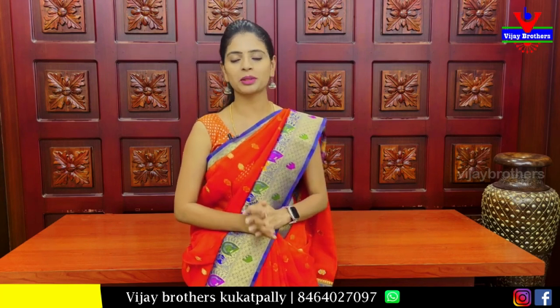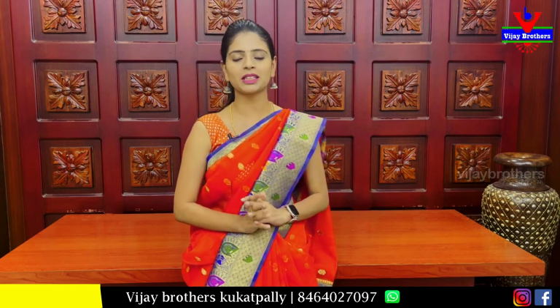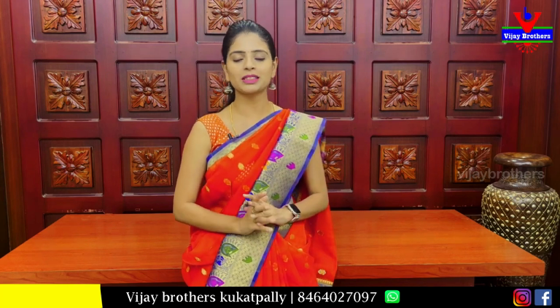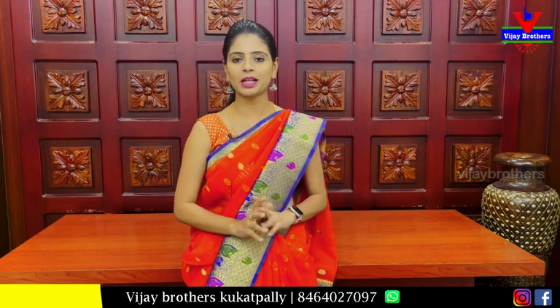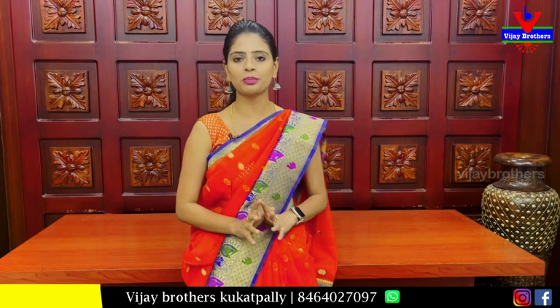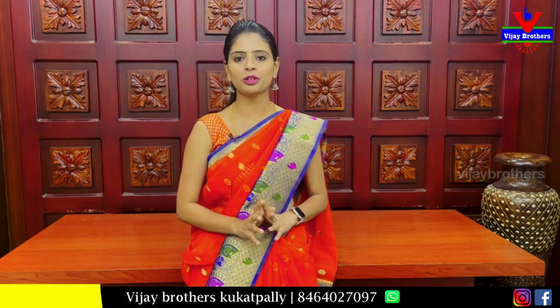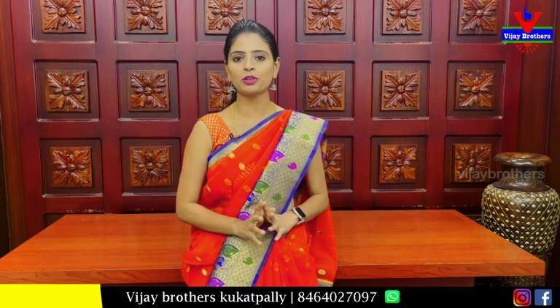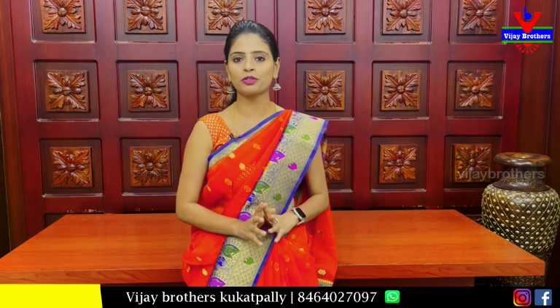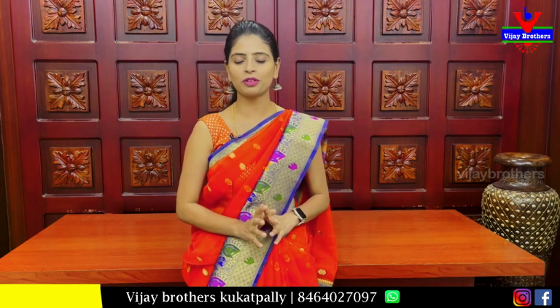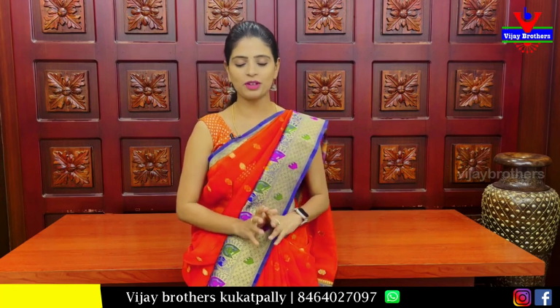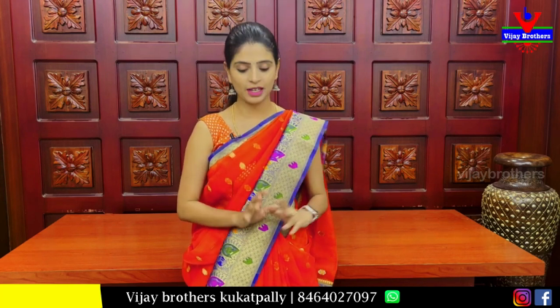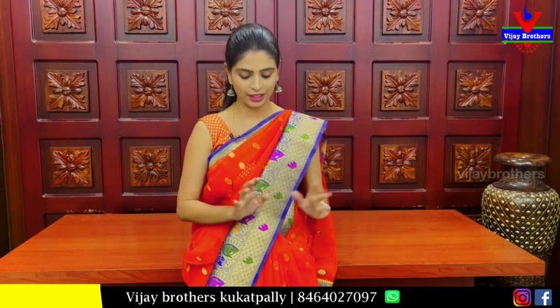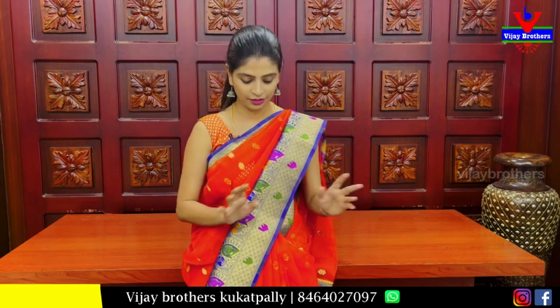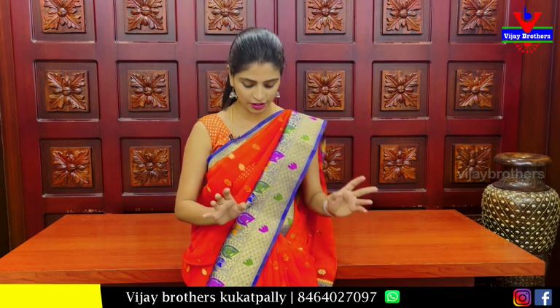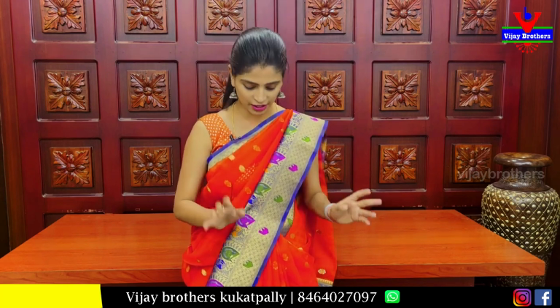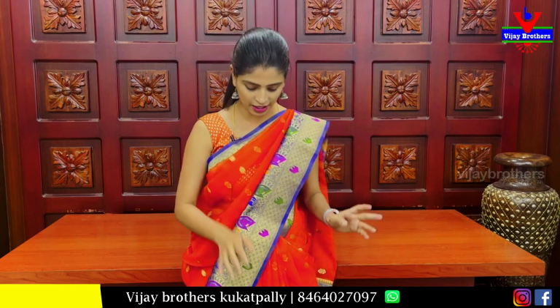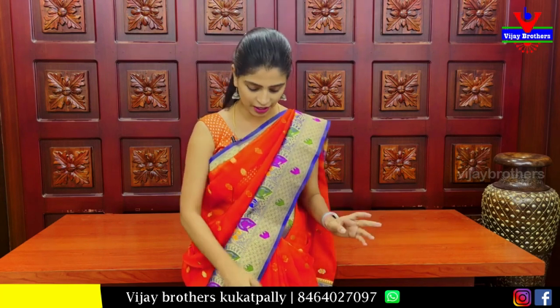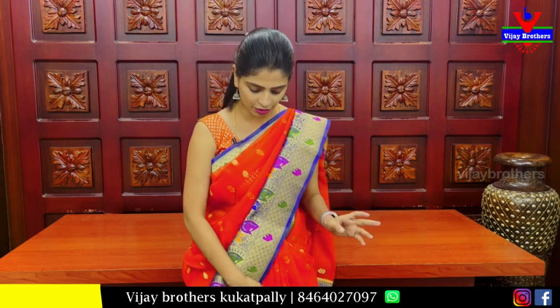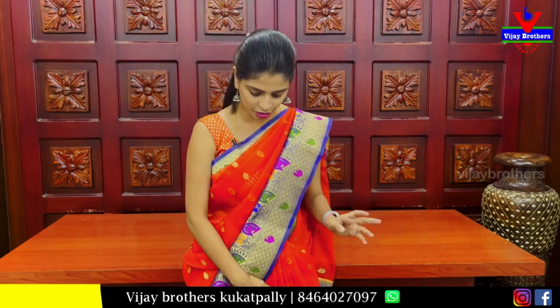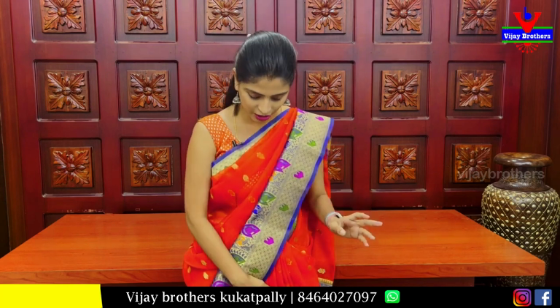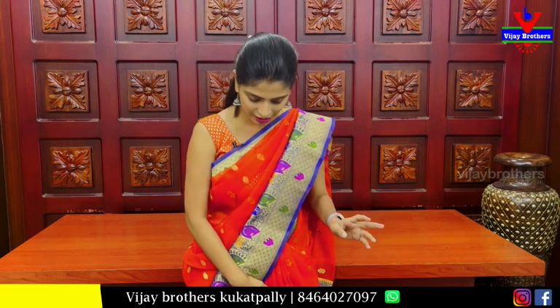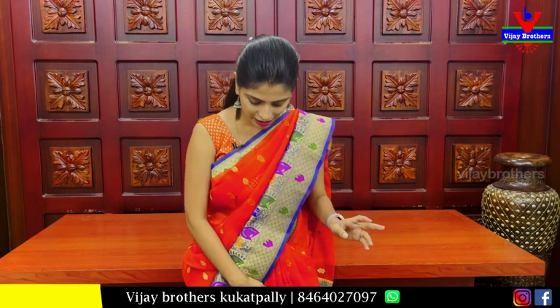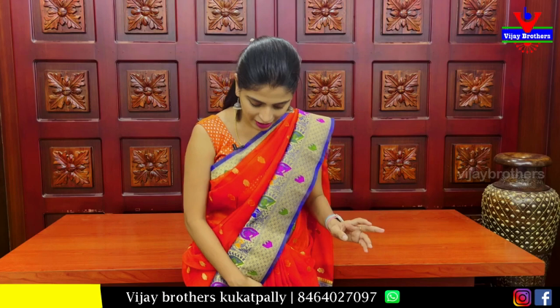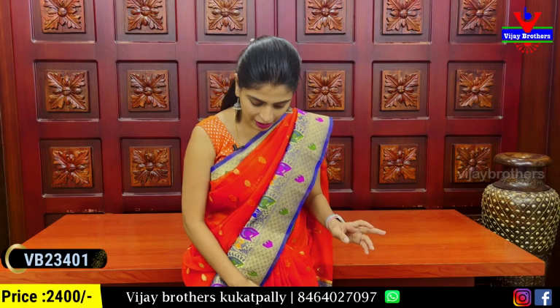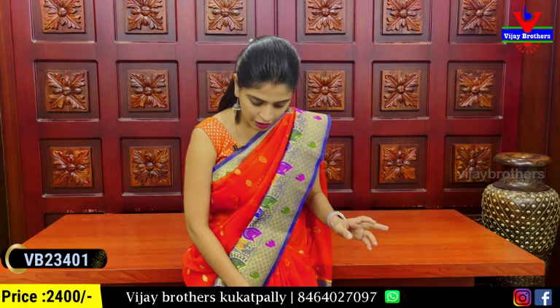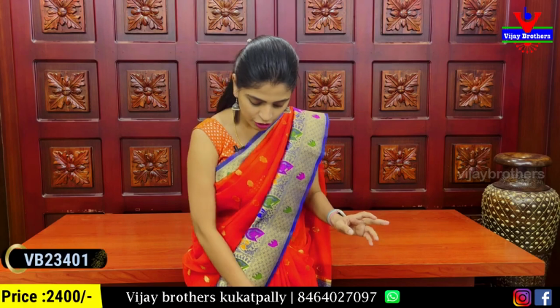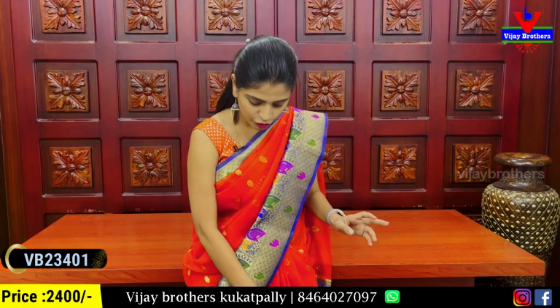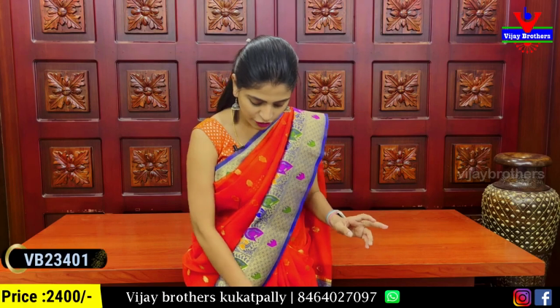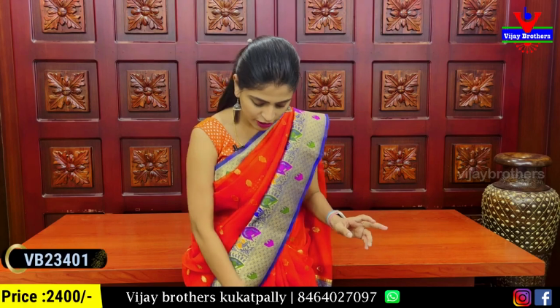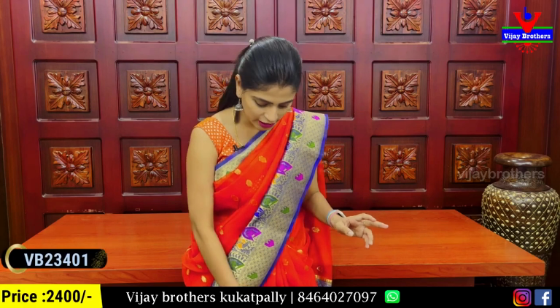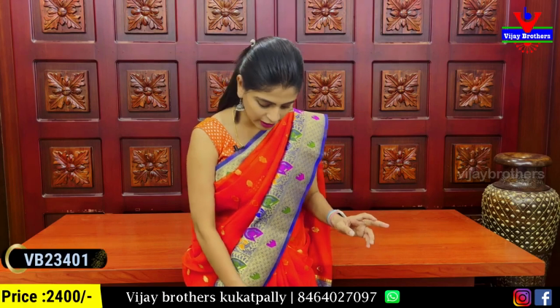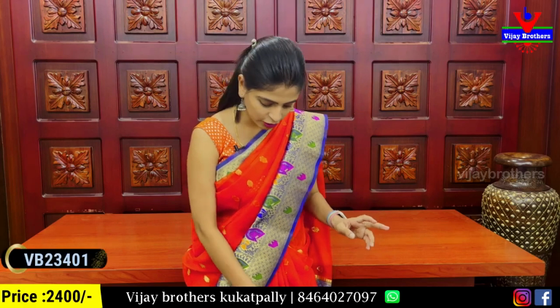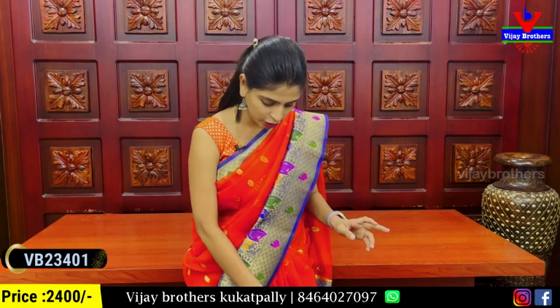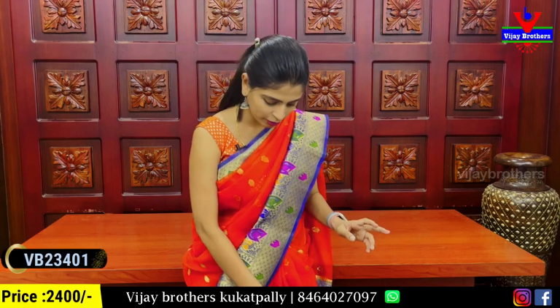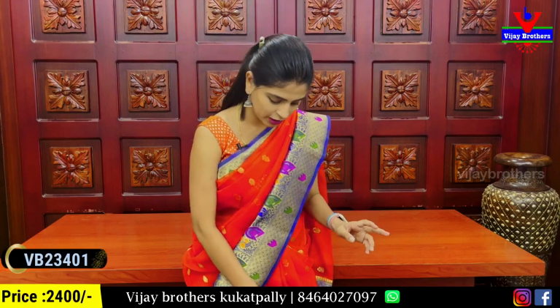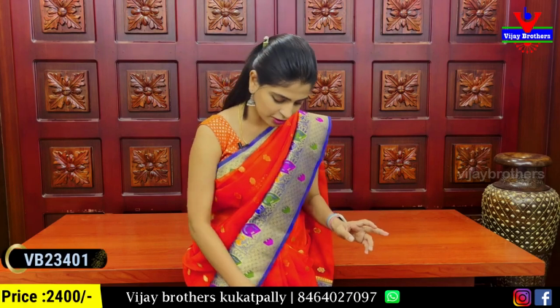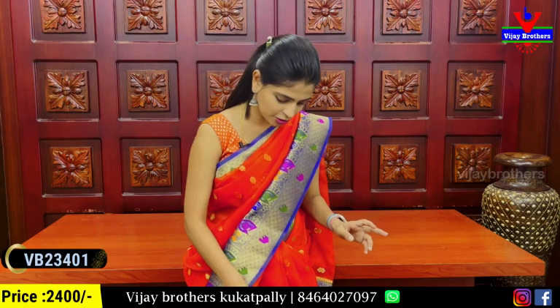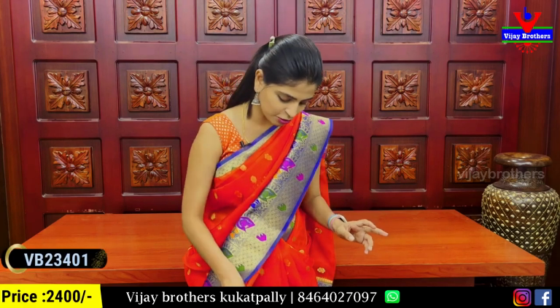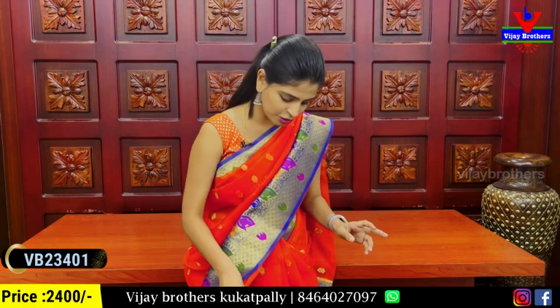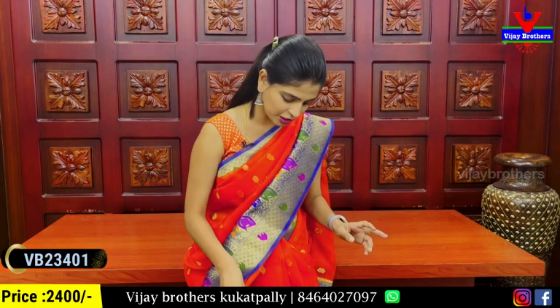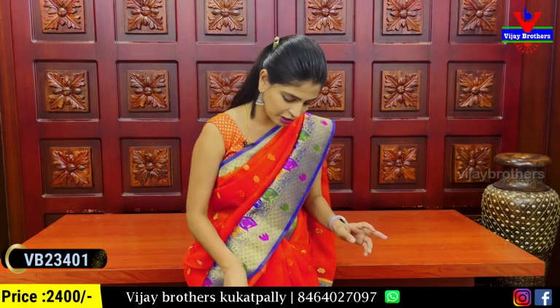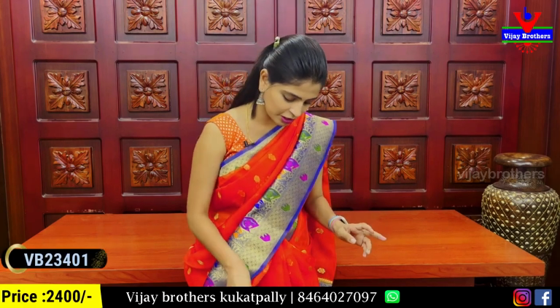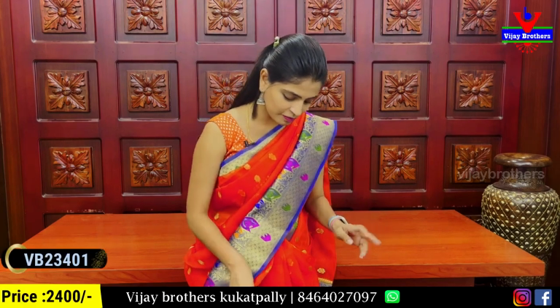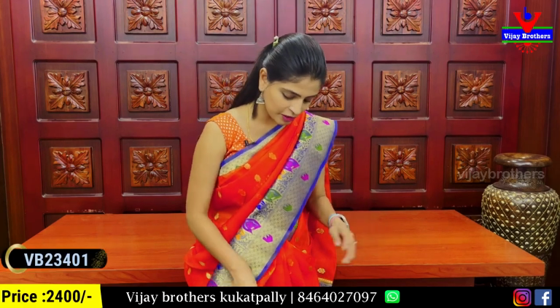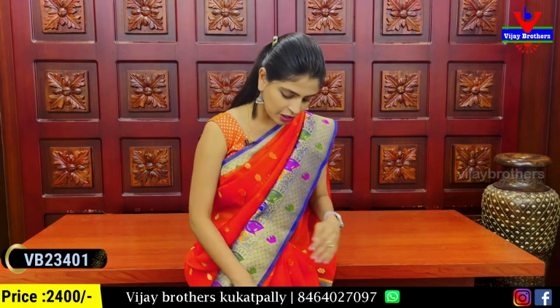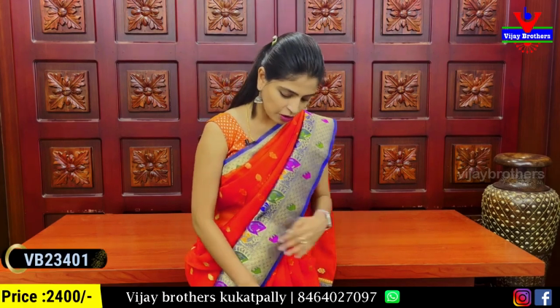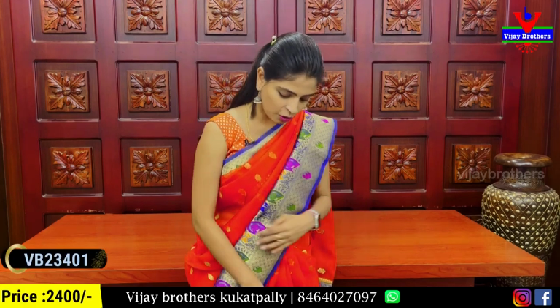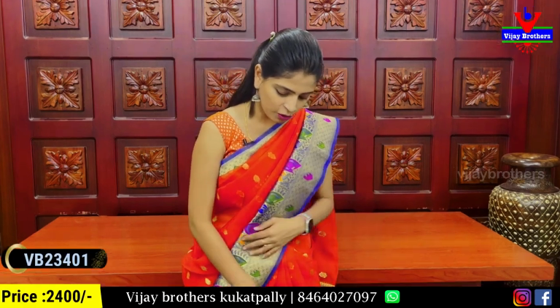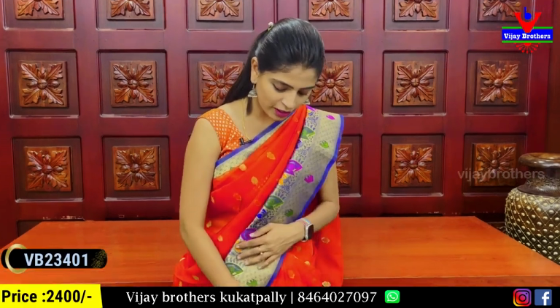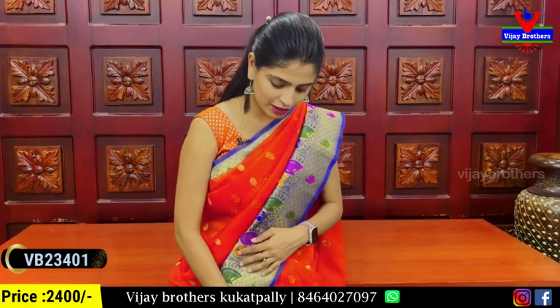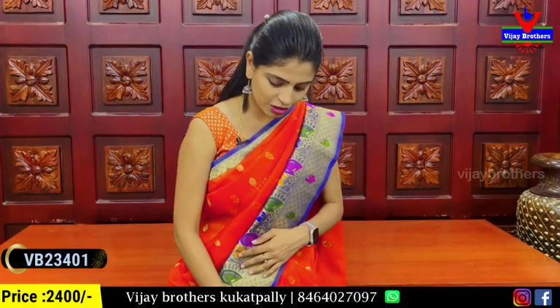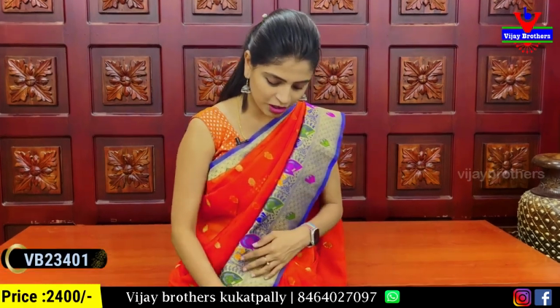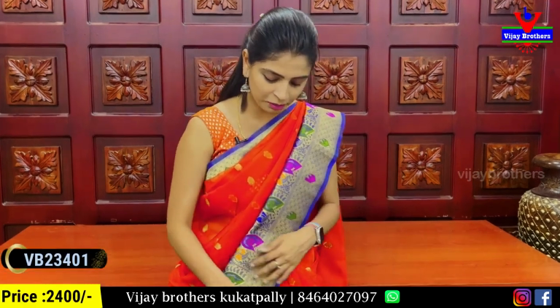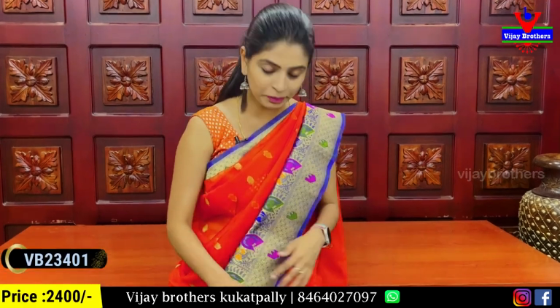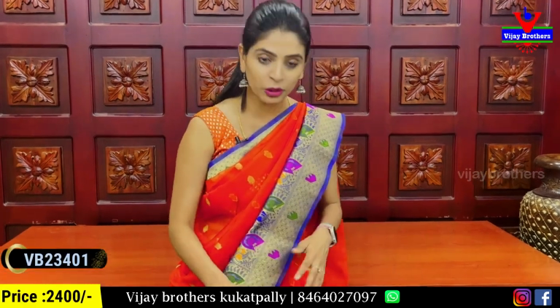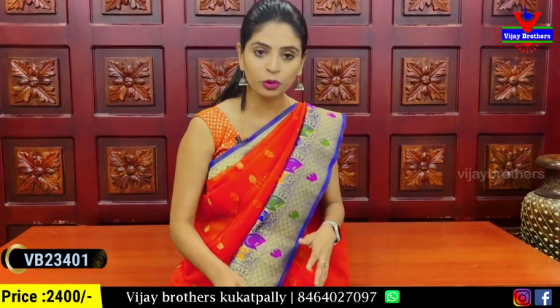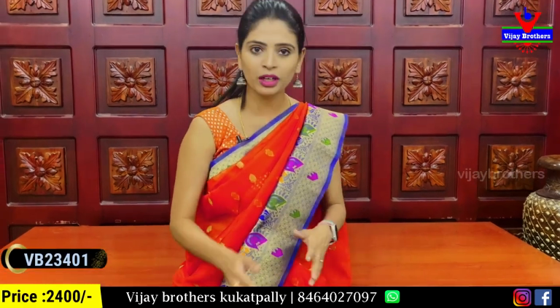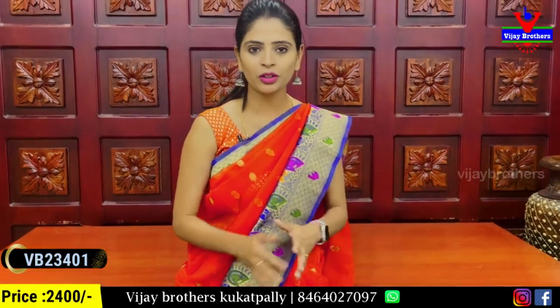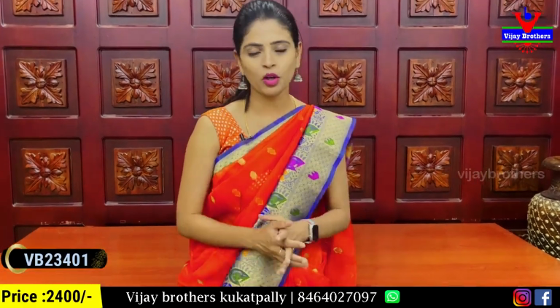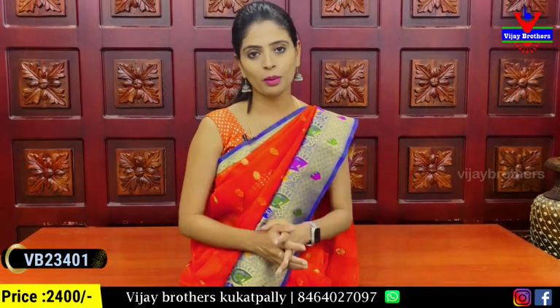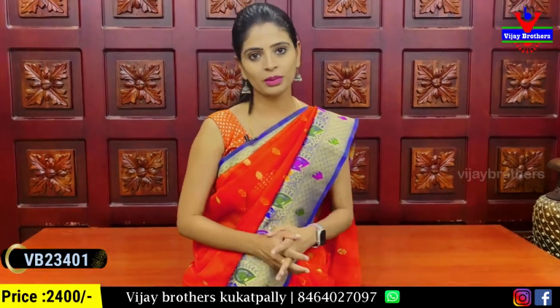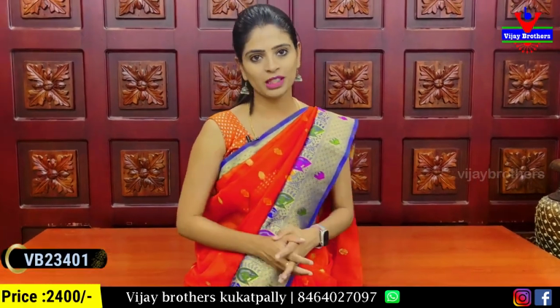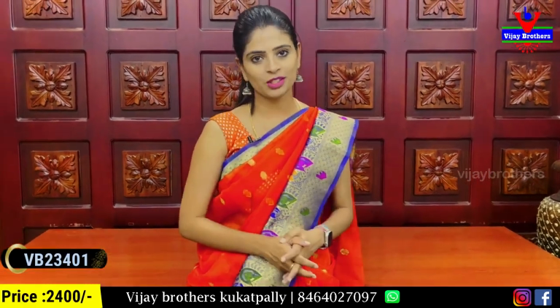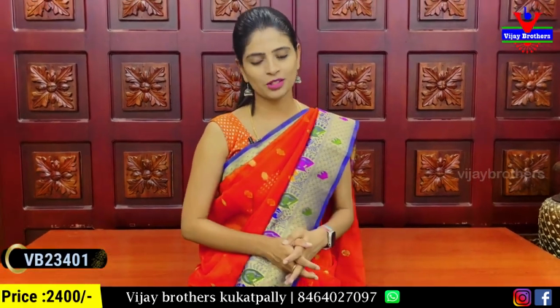It's a beautiful variety in the first series. The first color combination is orange and blue.